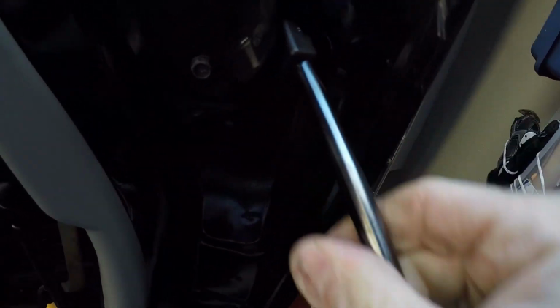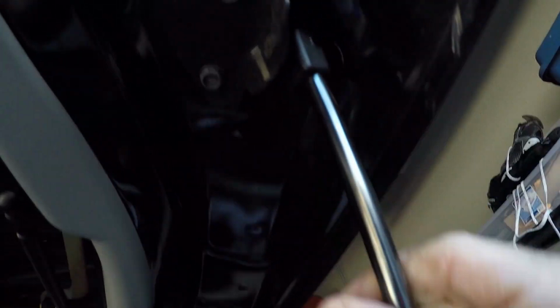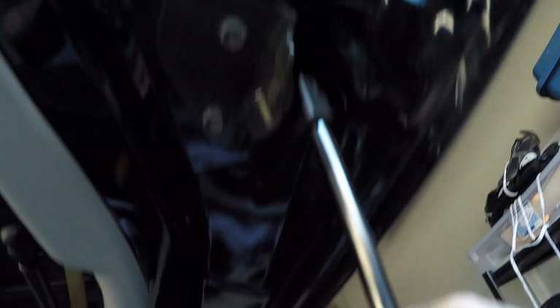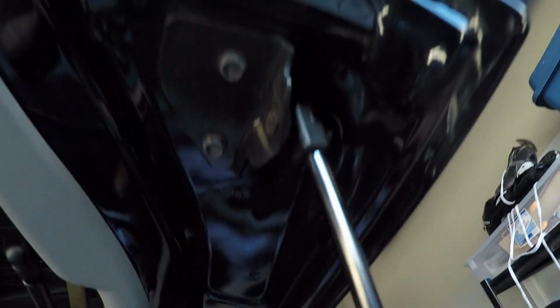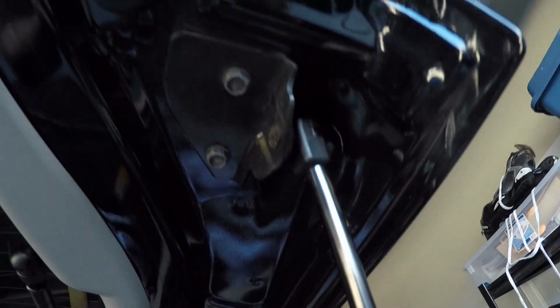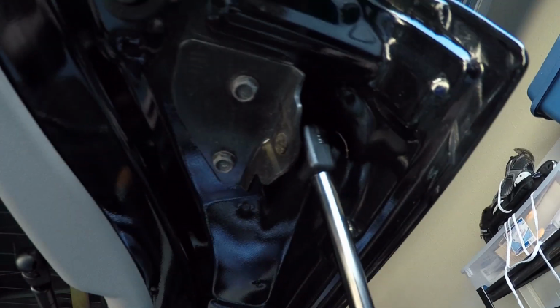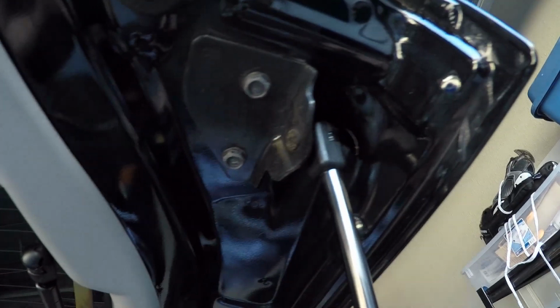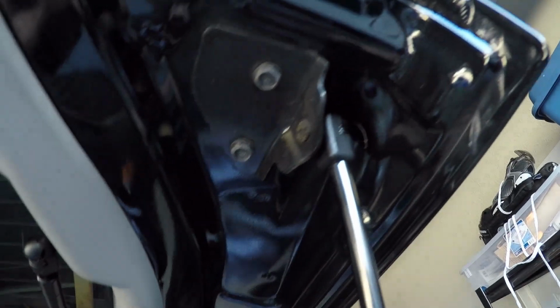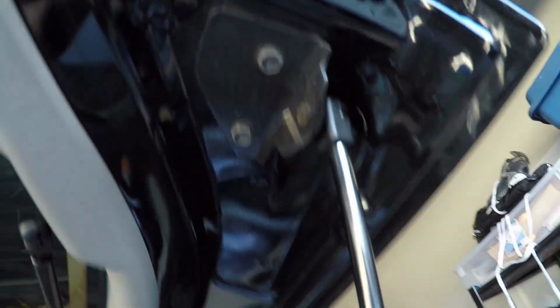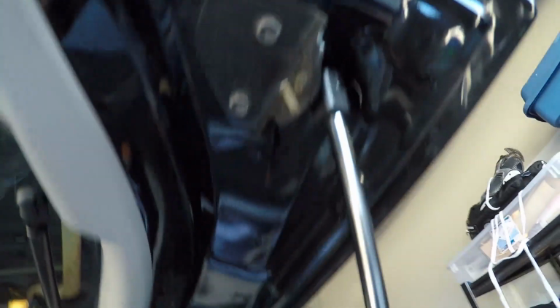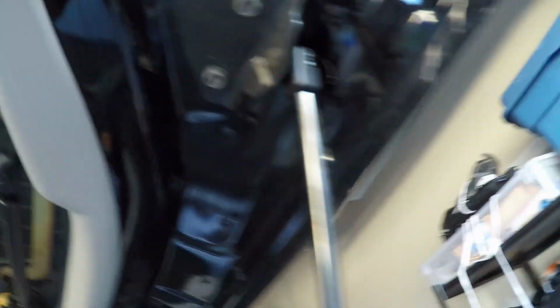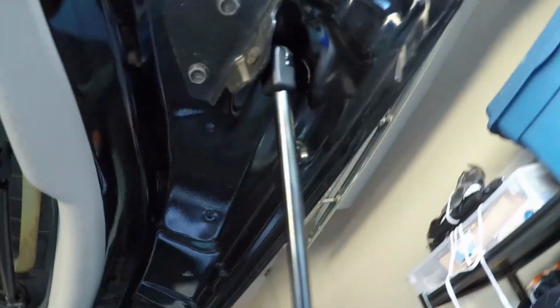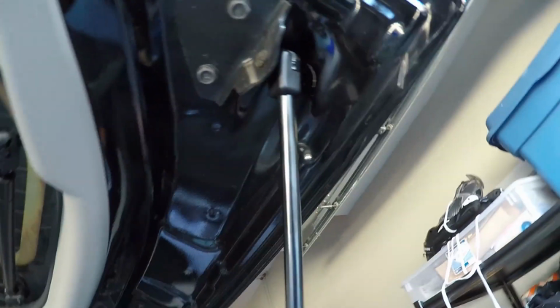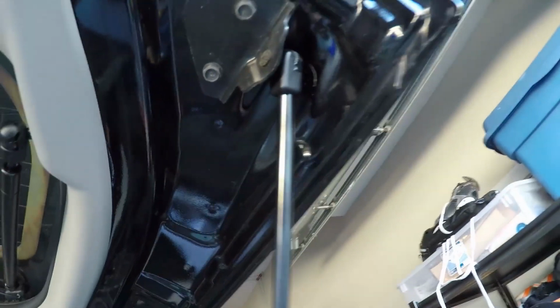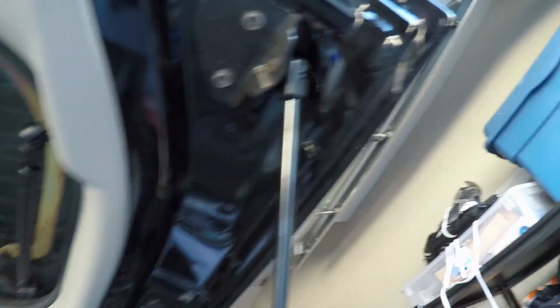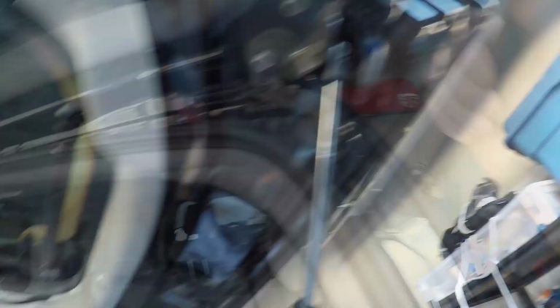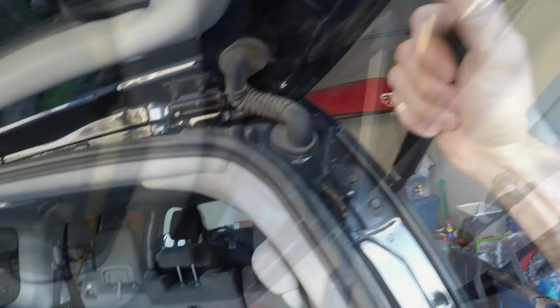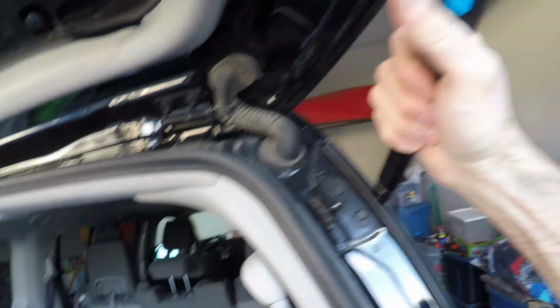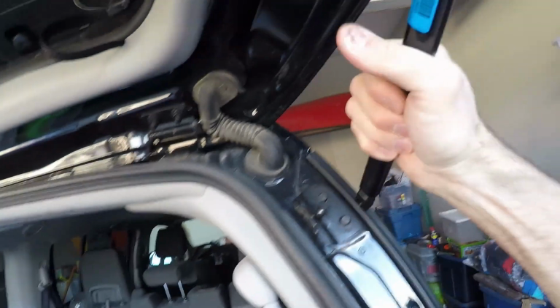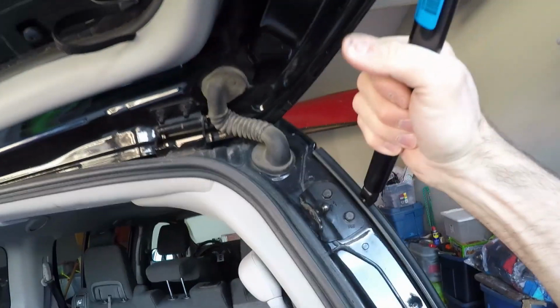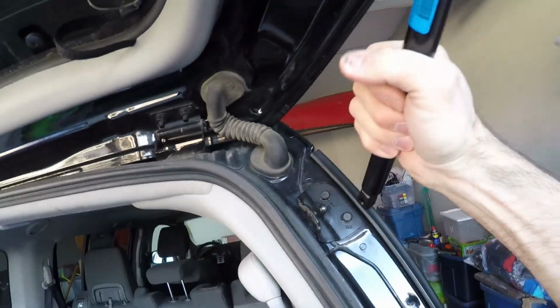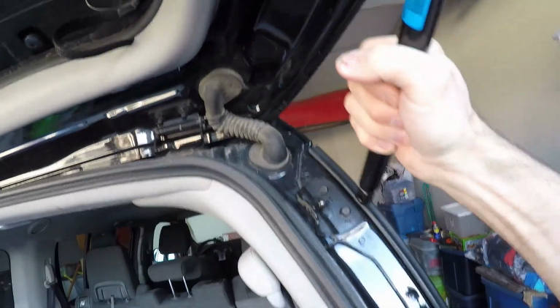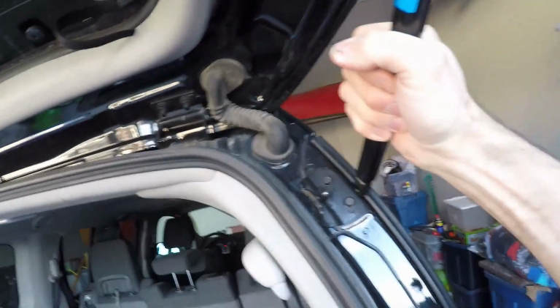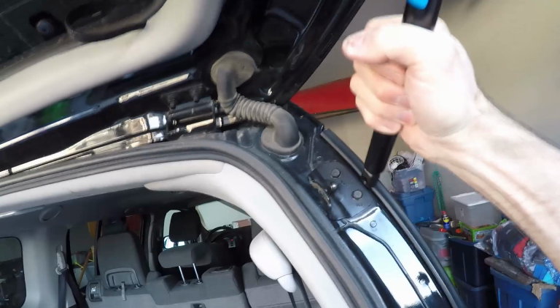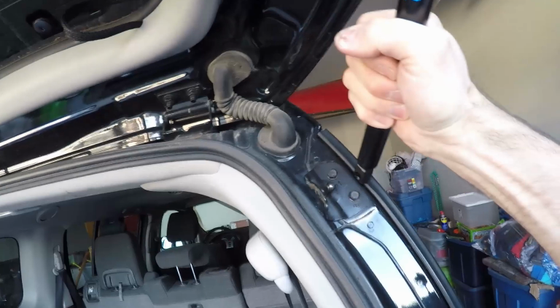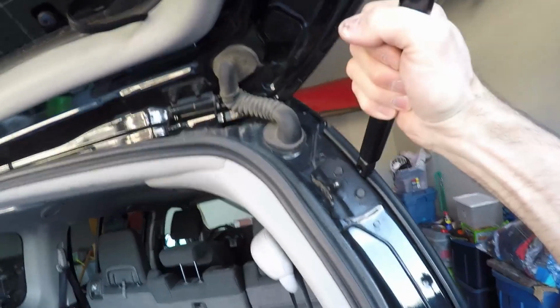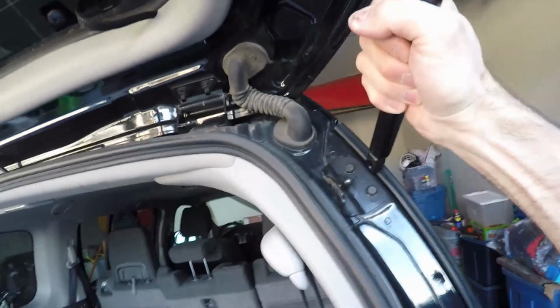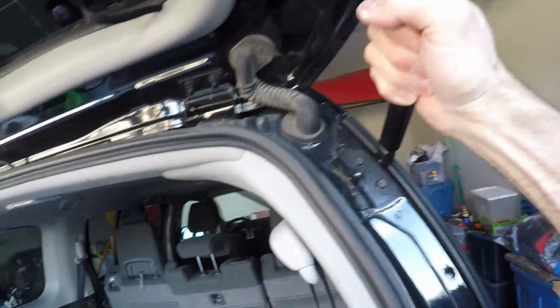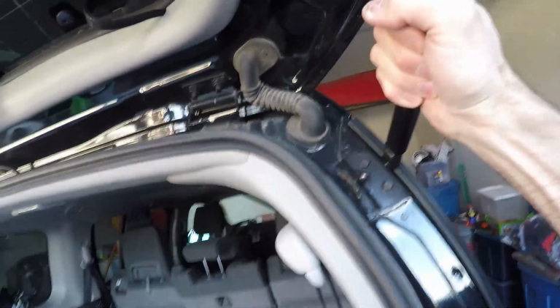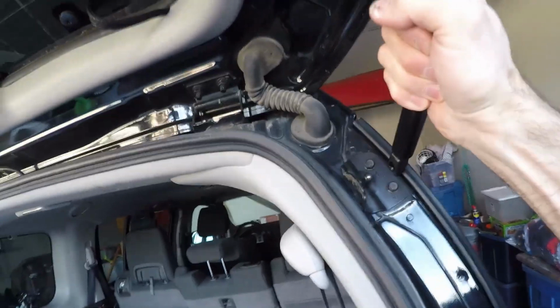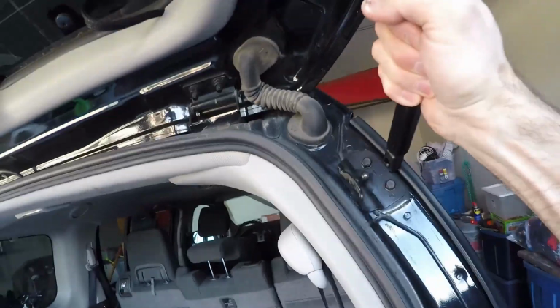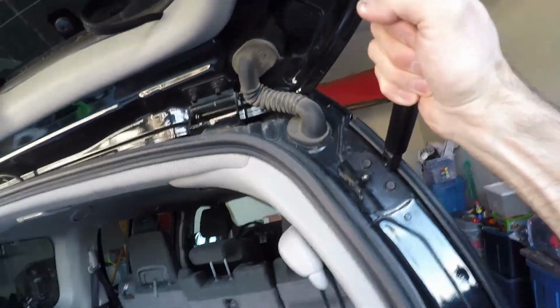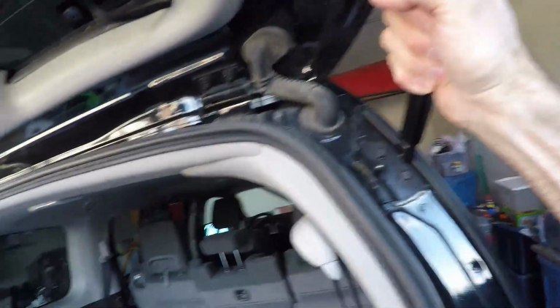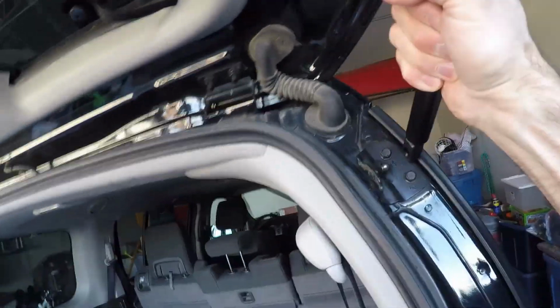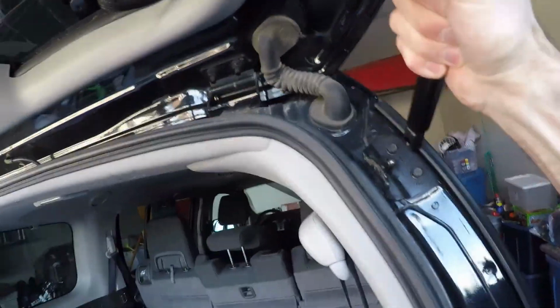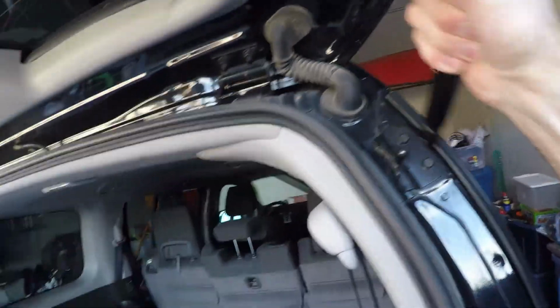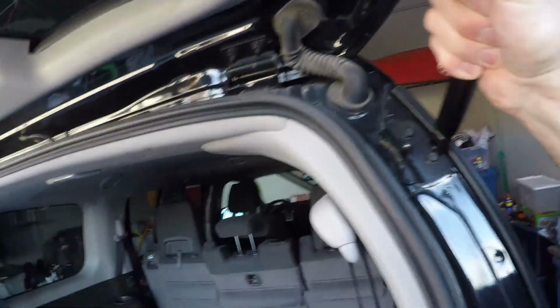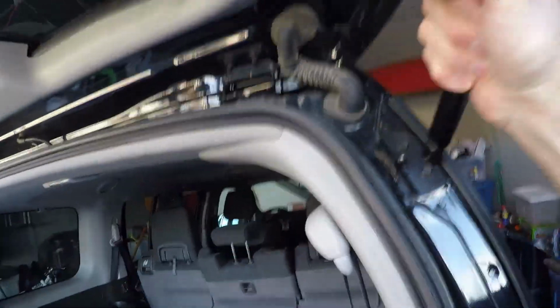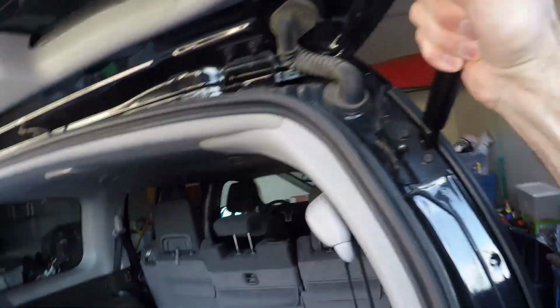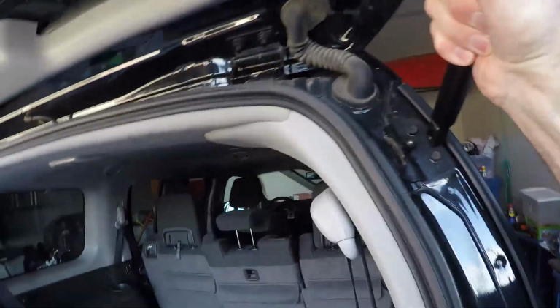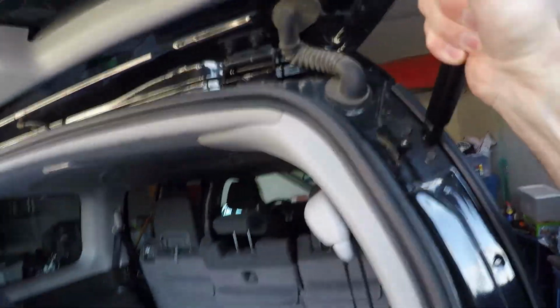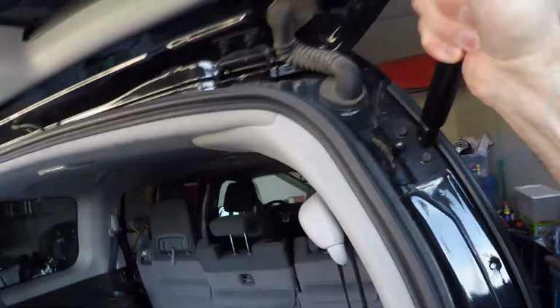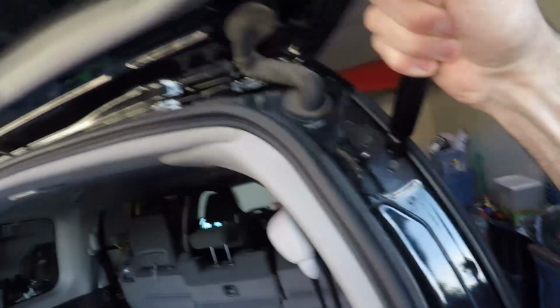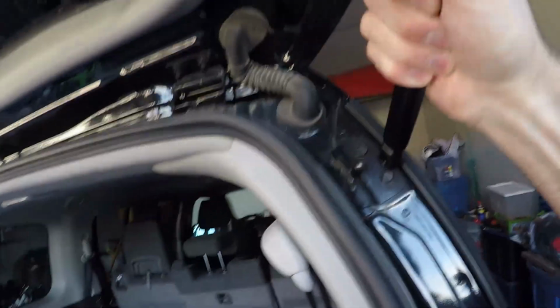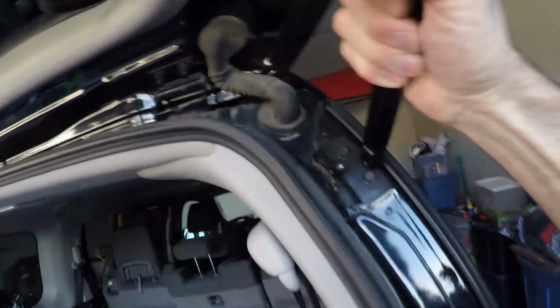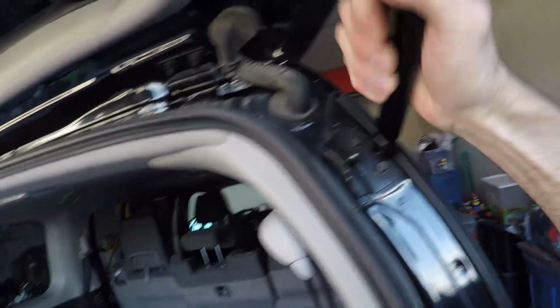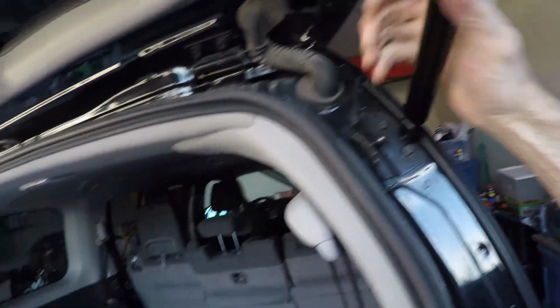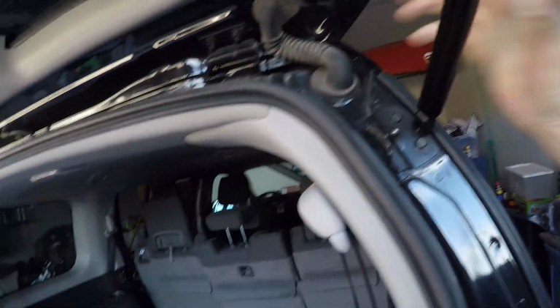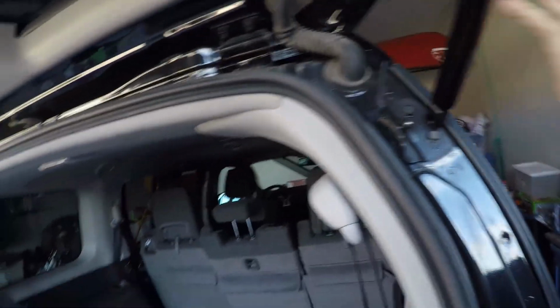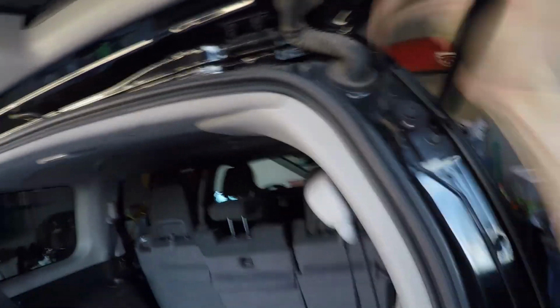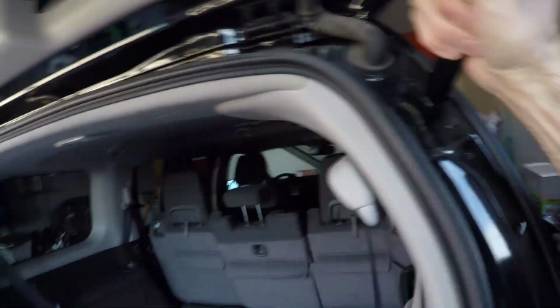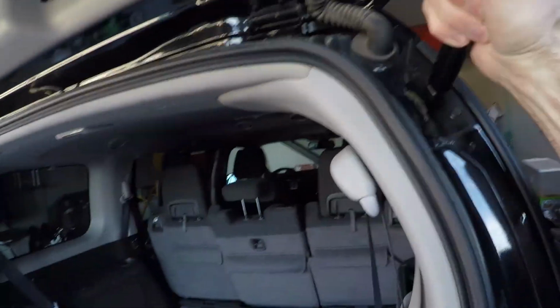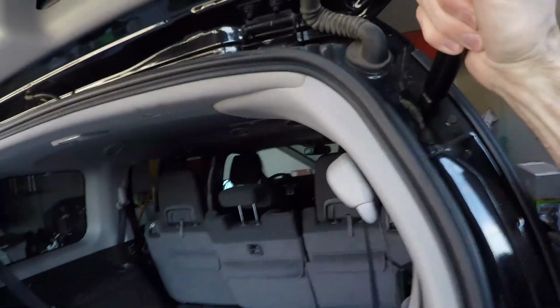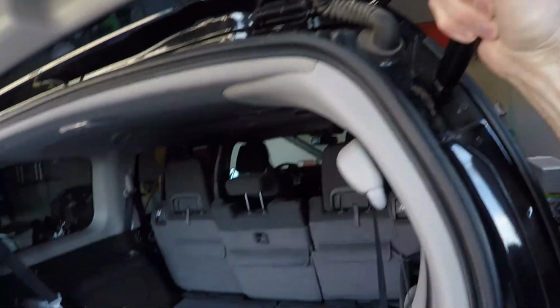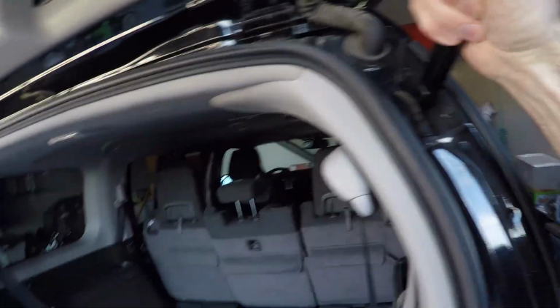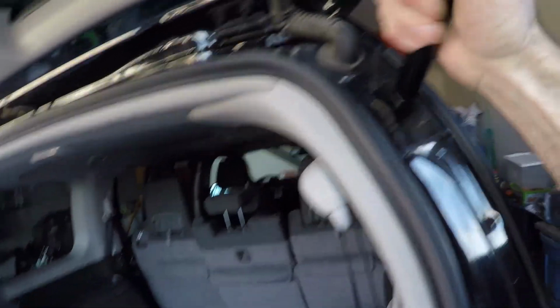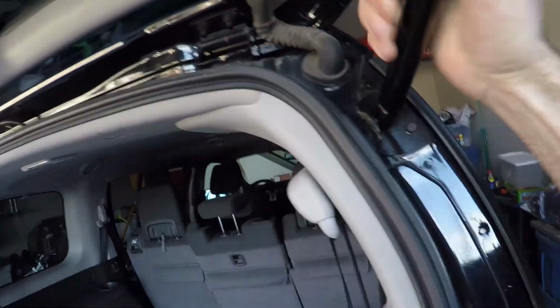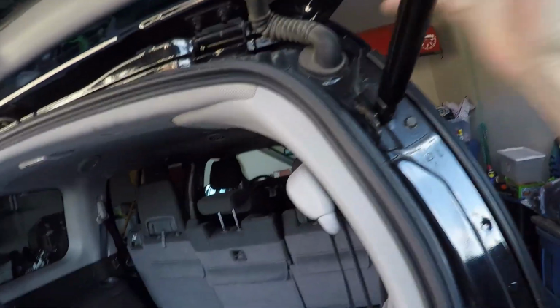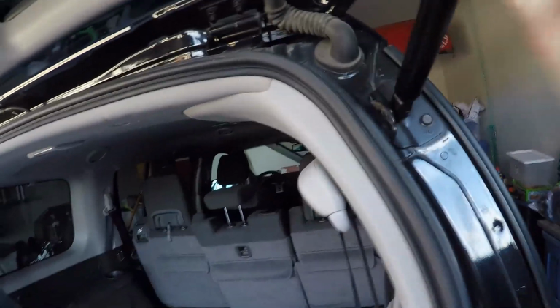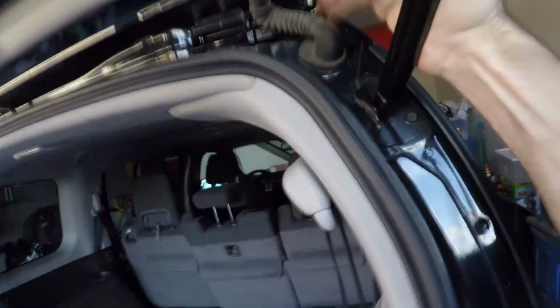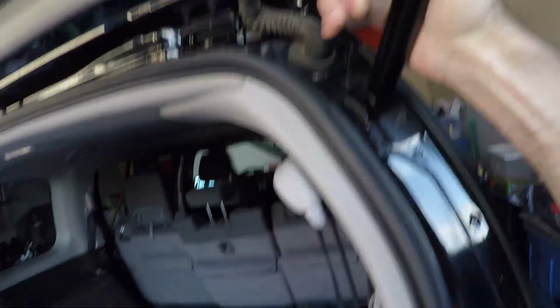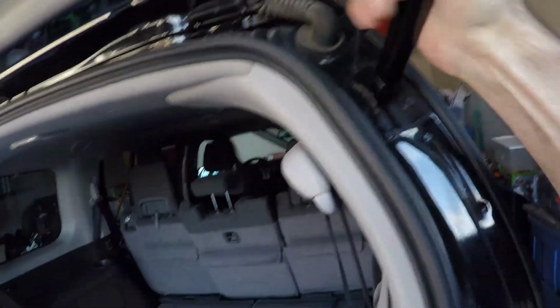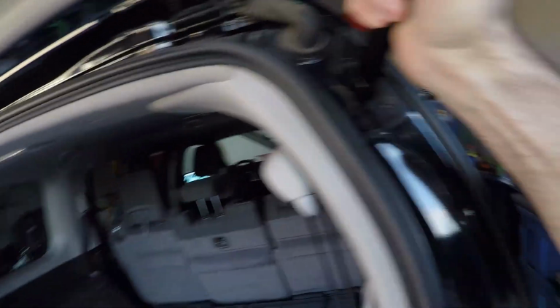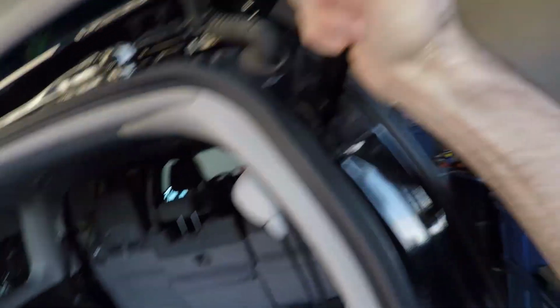It just pops on — you don't have to do anything with the retaining clip. Push up on the door and attach the strut to the vehicle side.